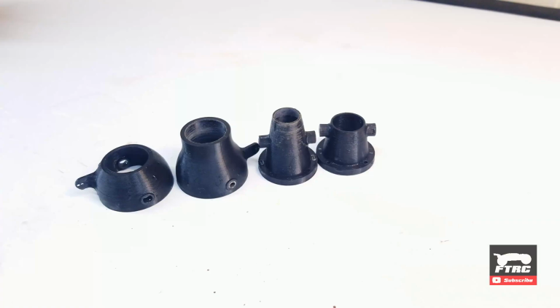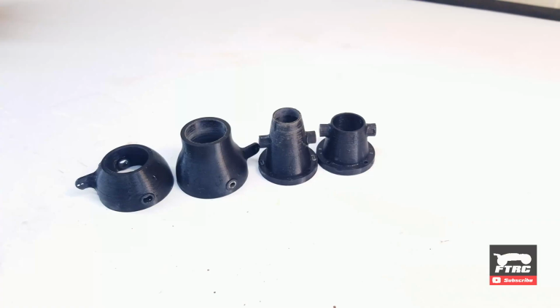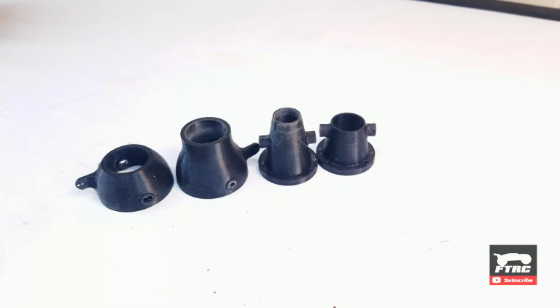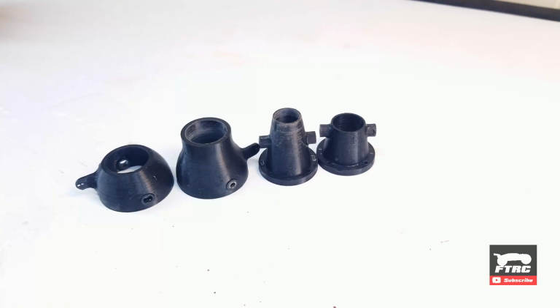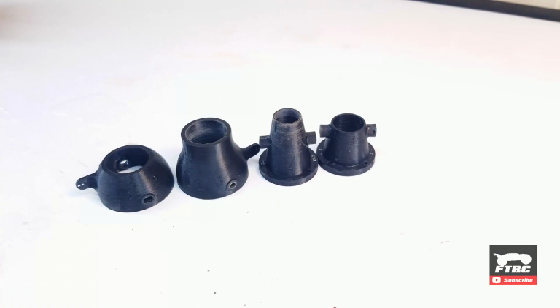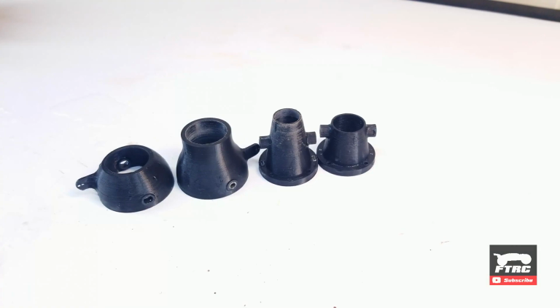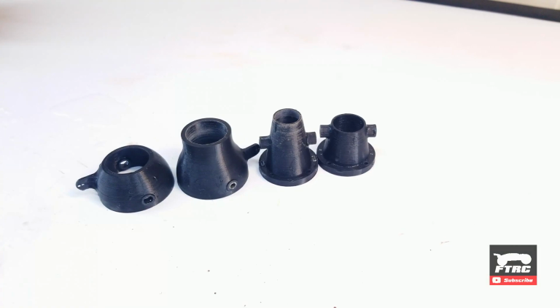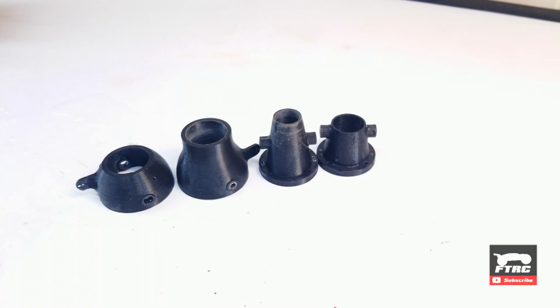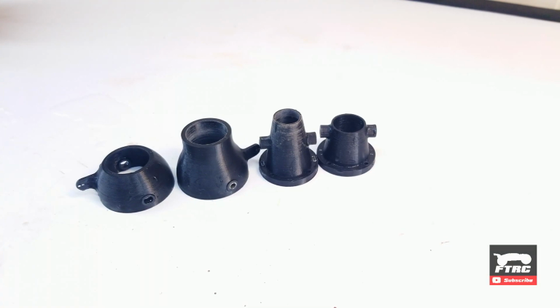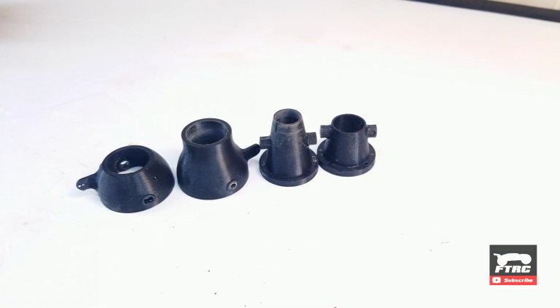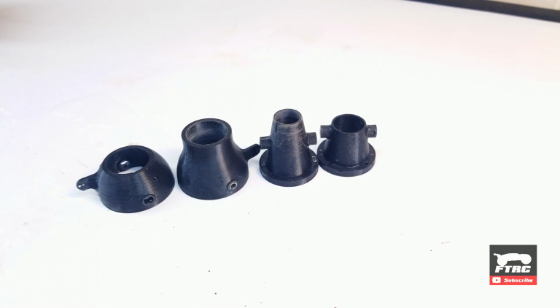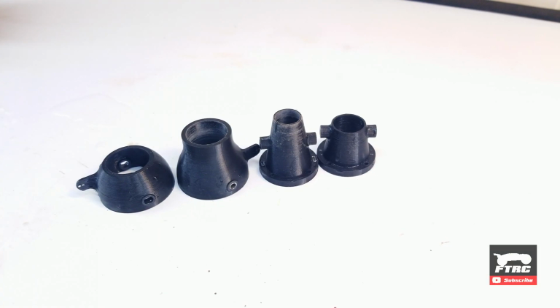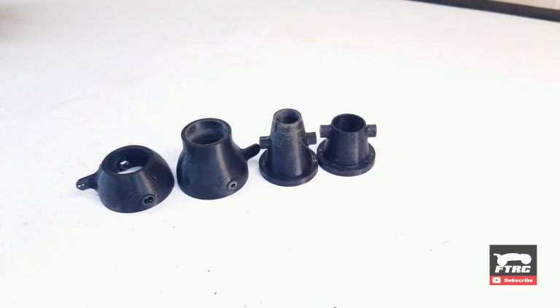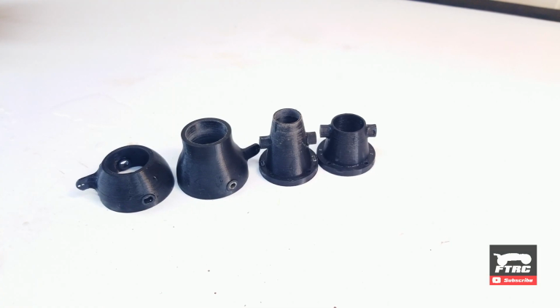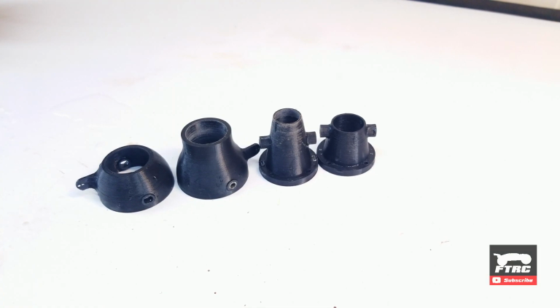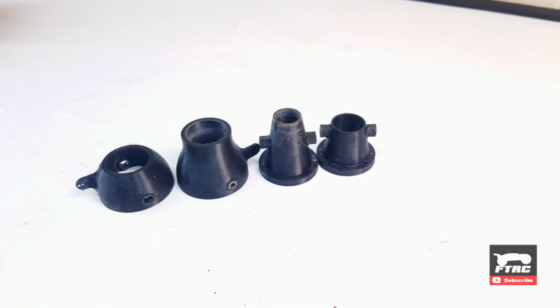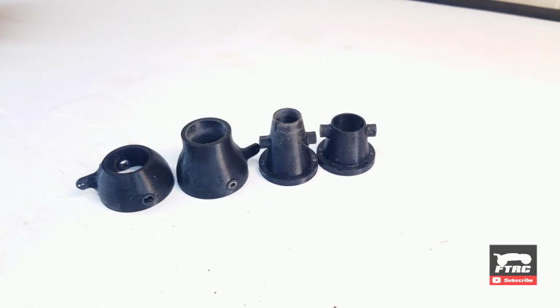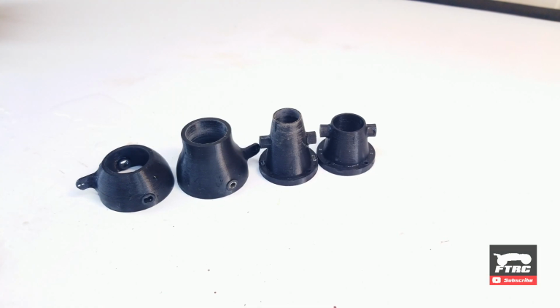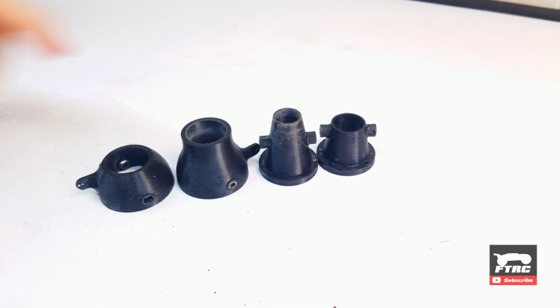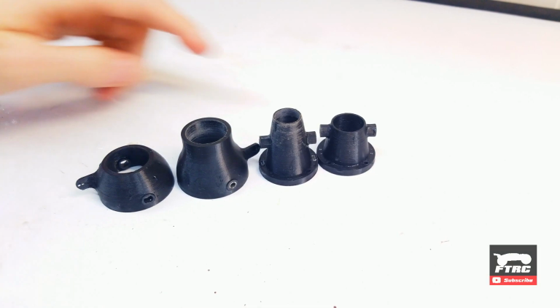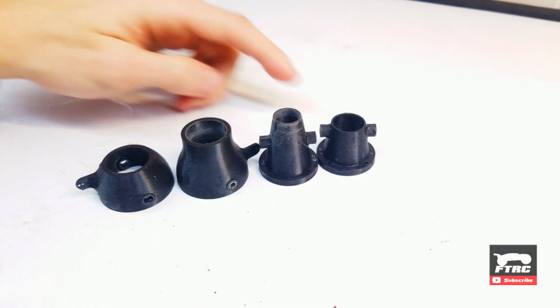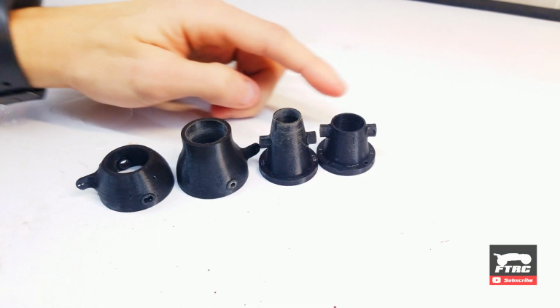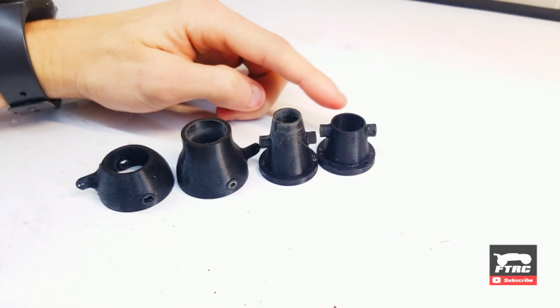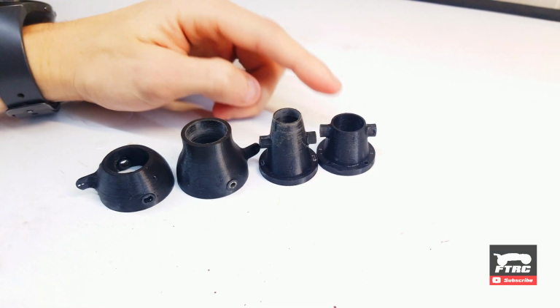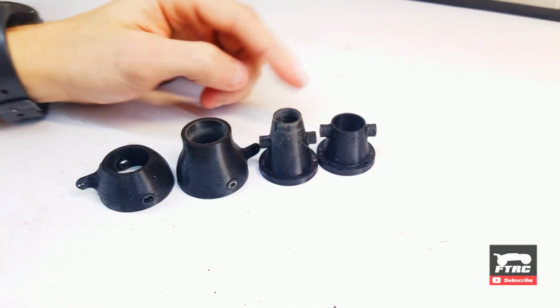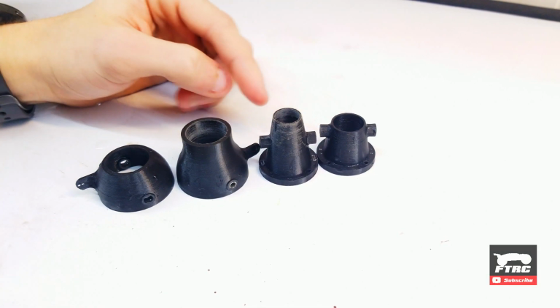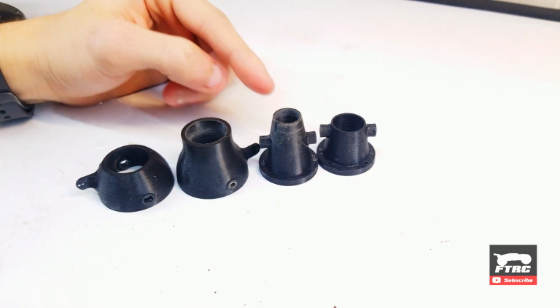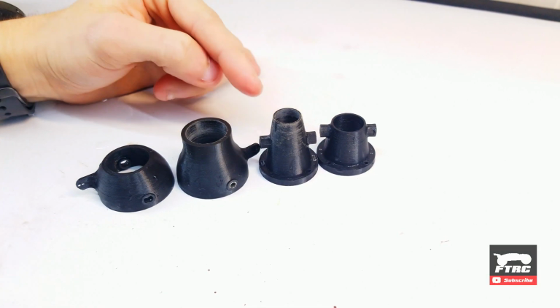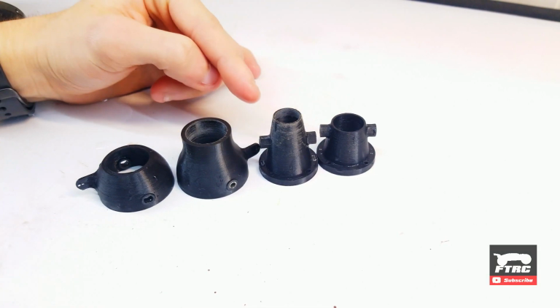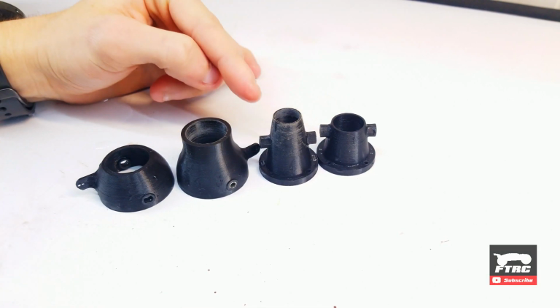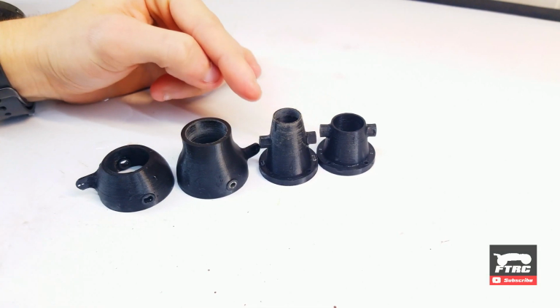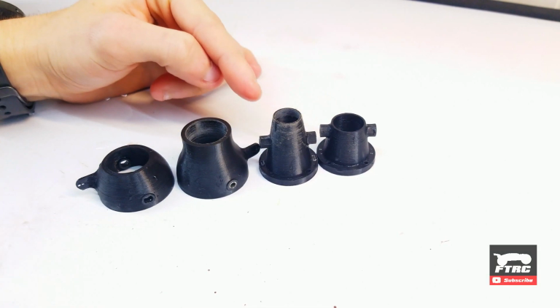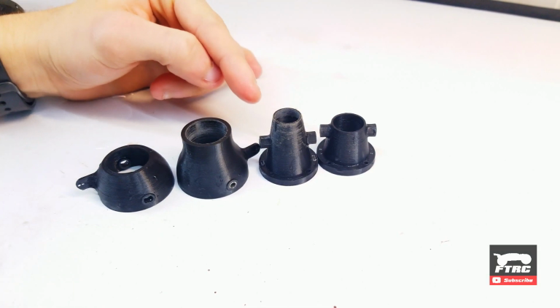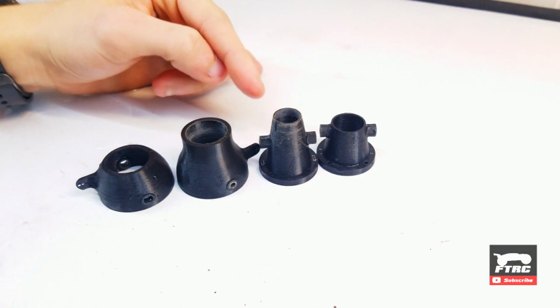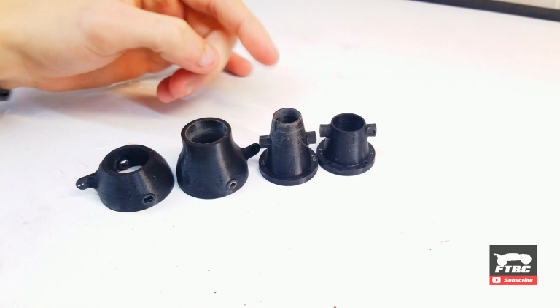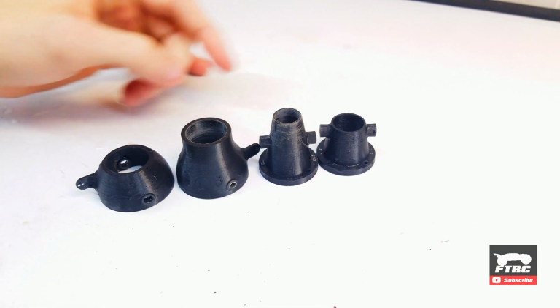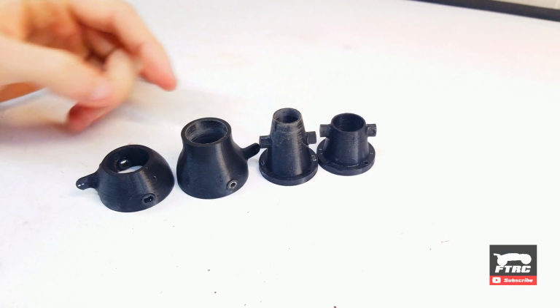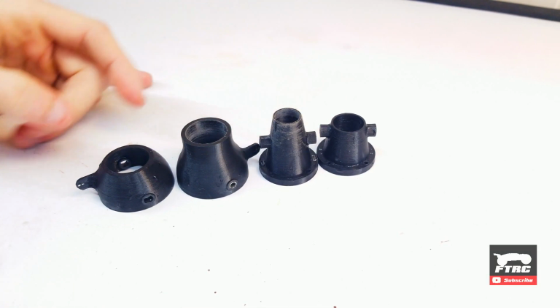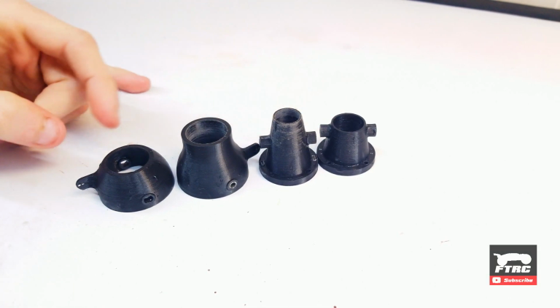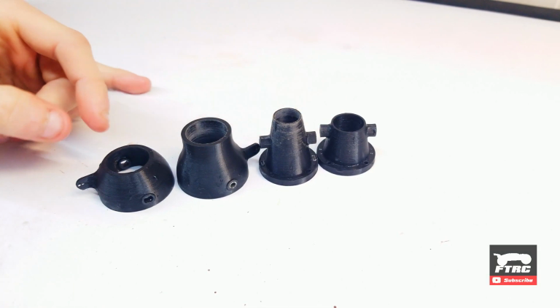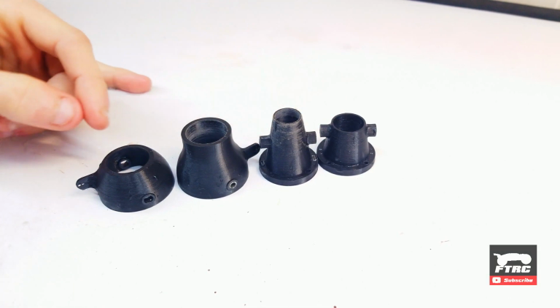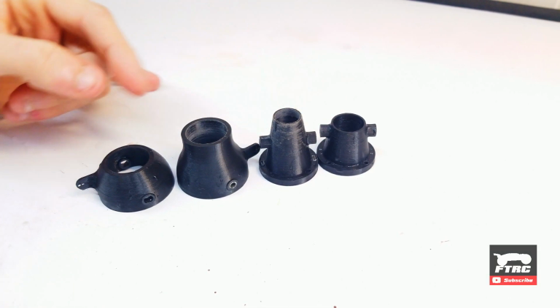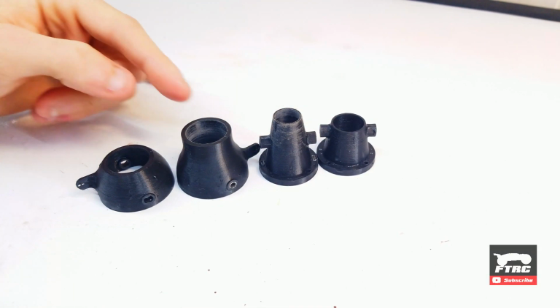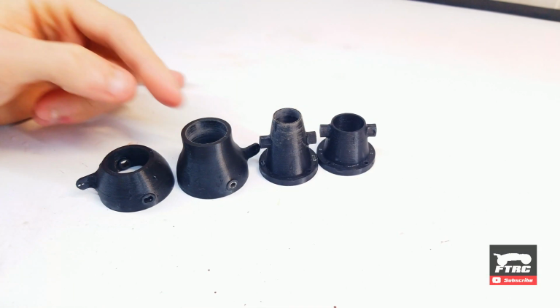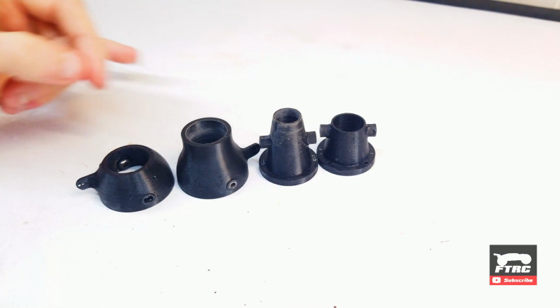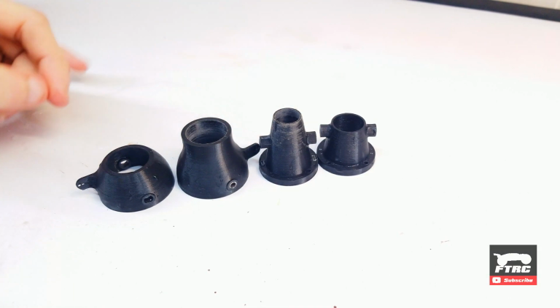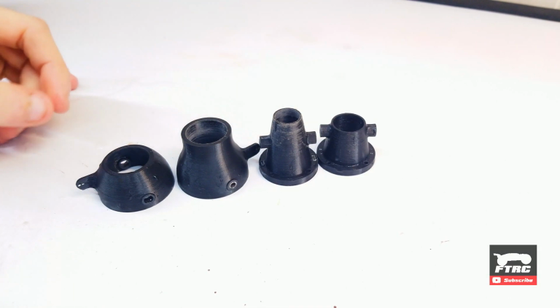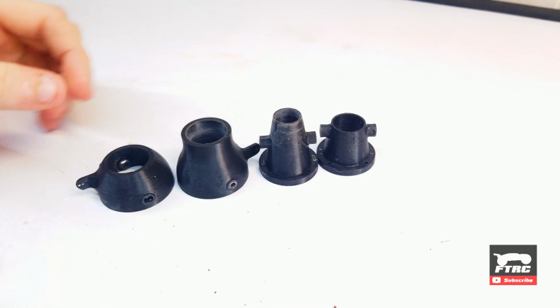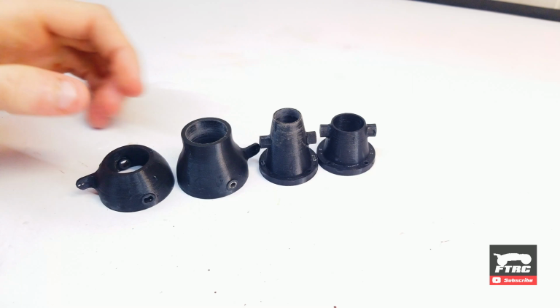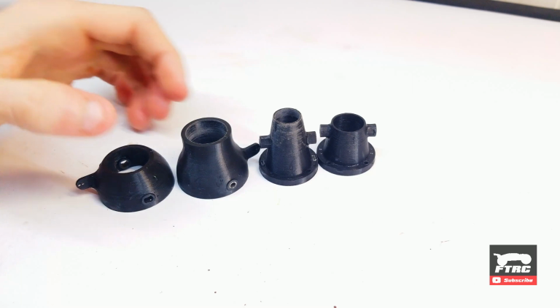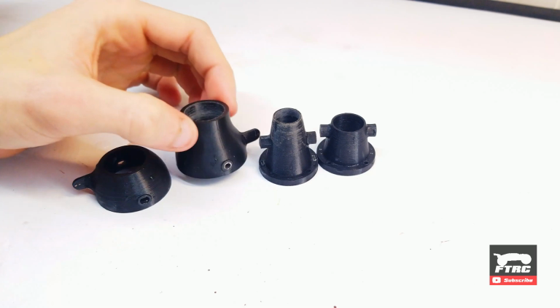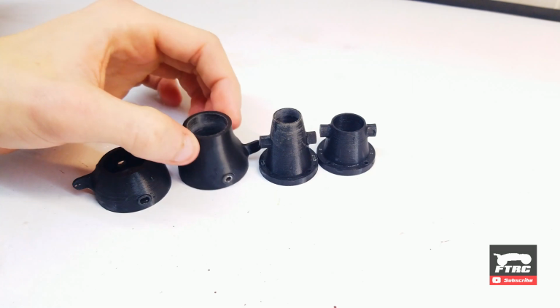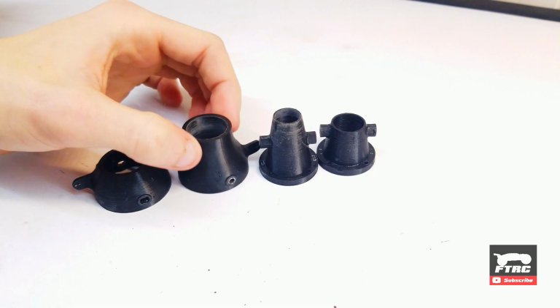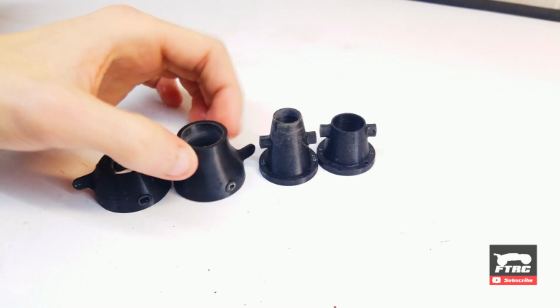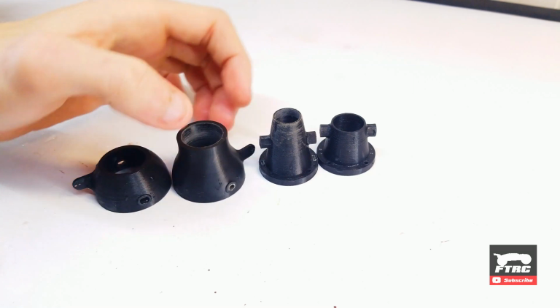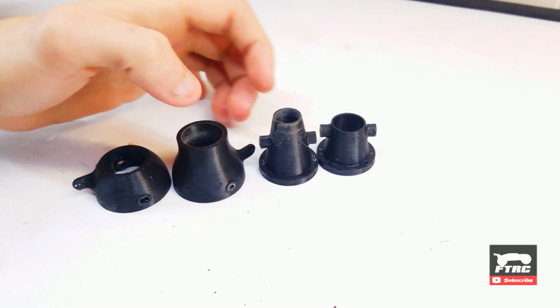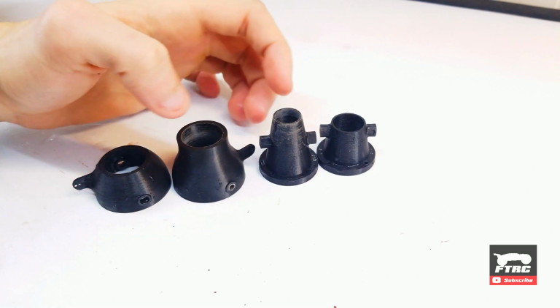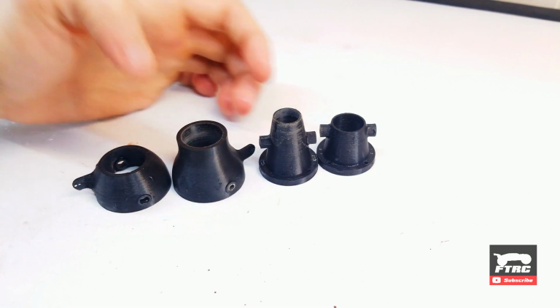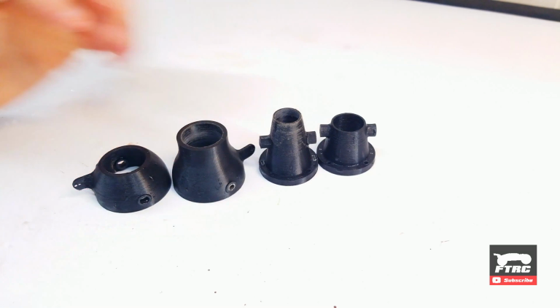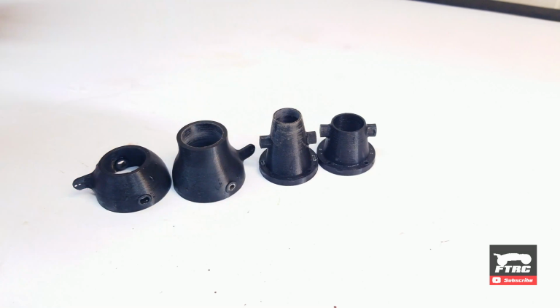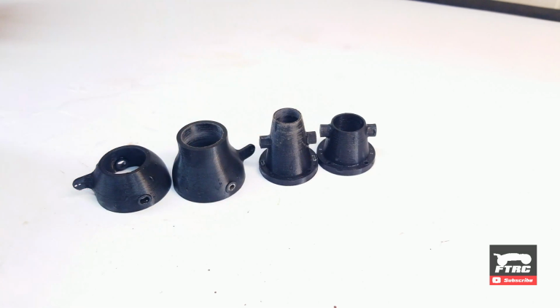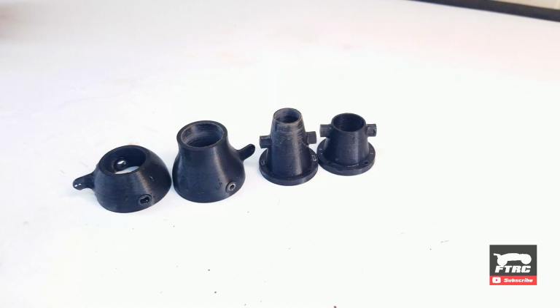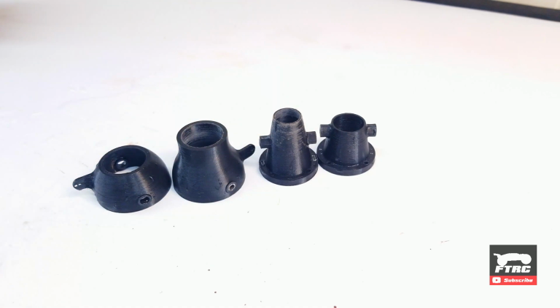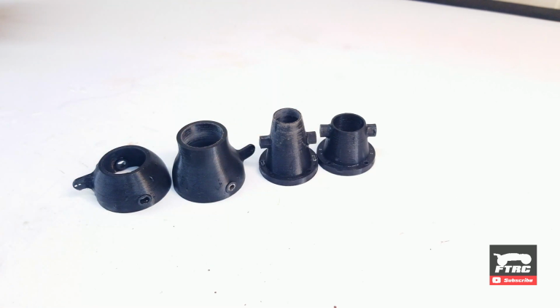Here's the difference between the old nozzle and the new nozzle and also the two steering nozzles. You can see they're a lot taller.